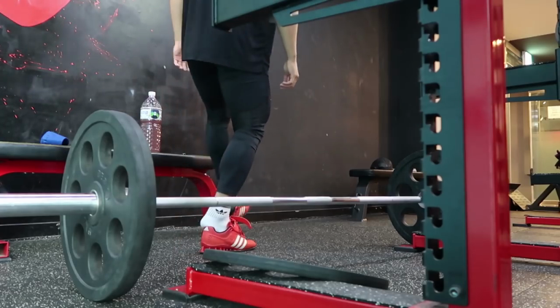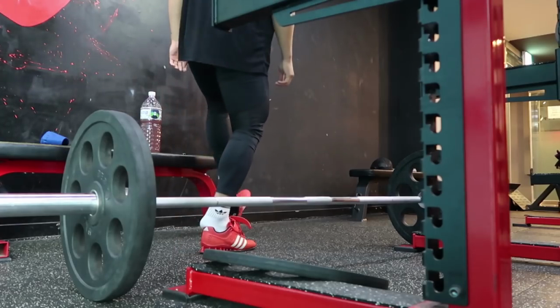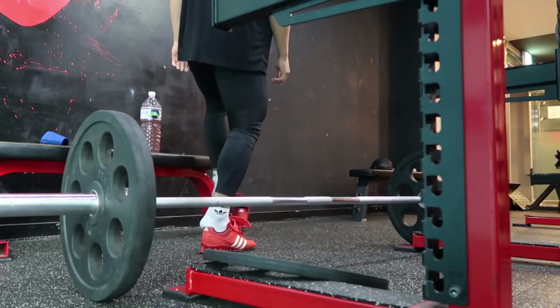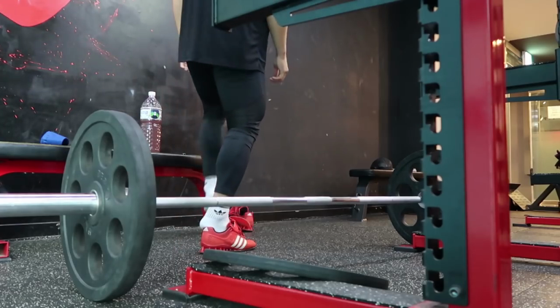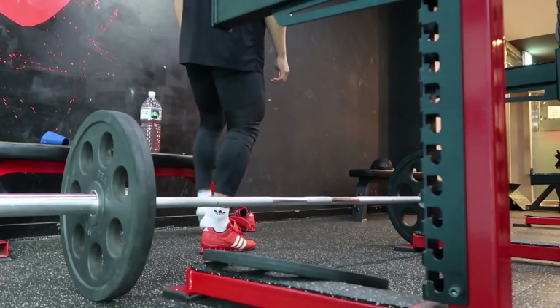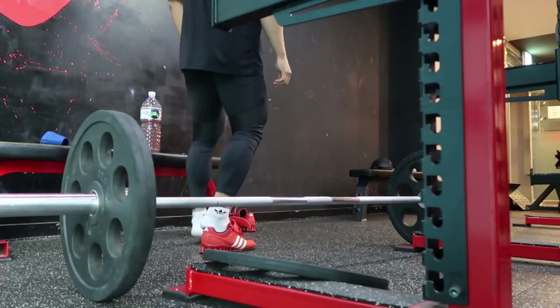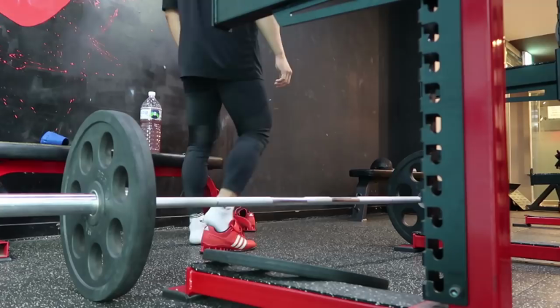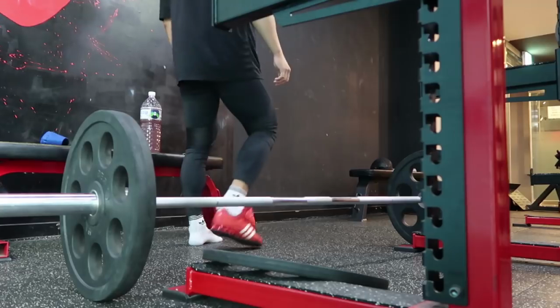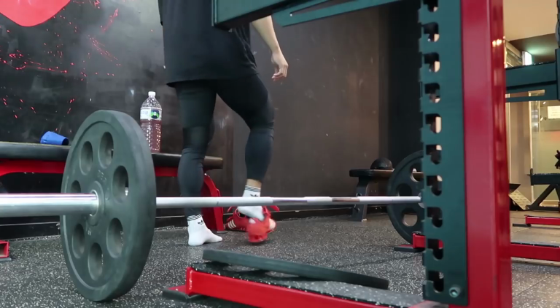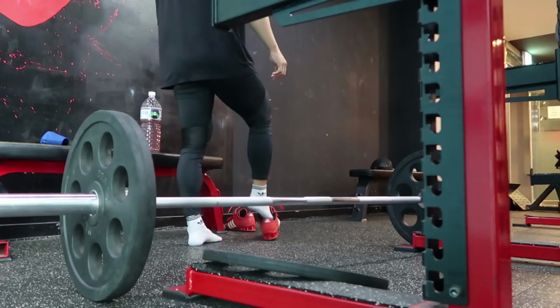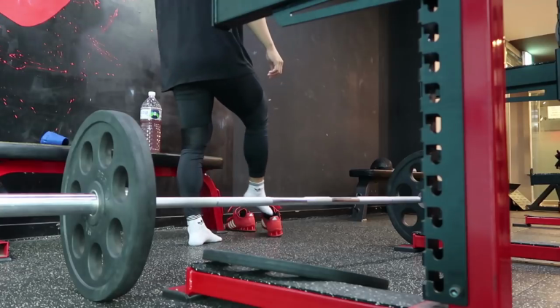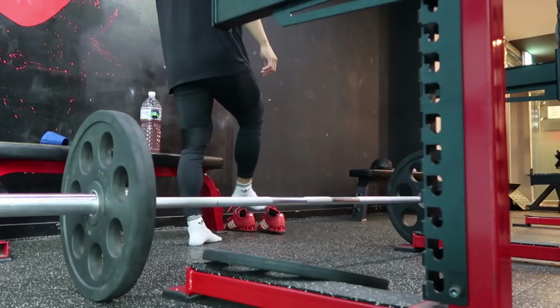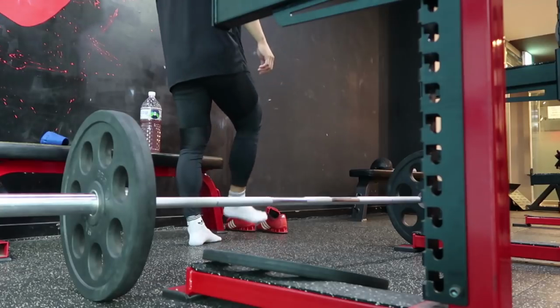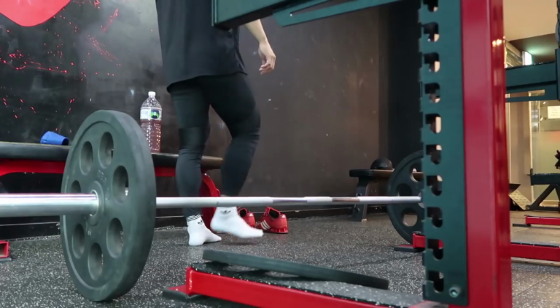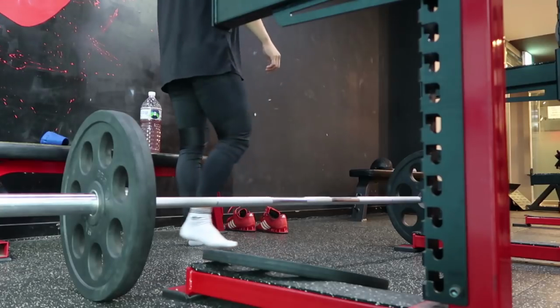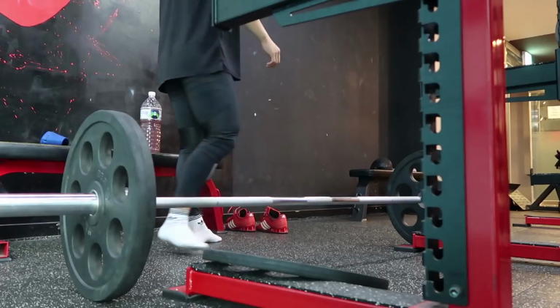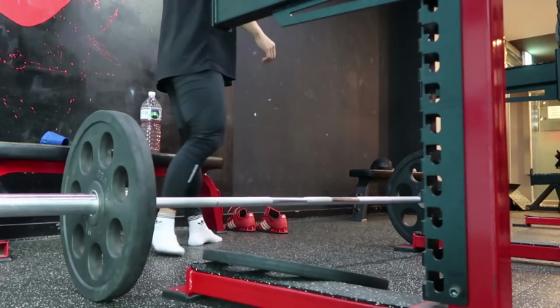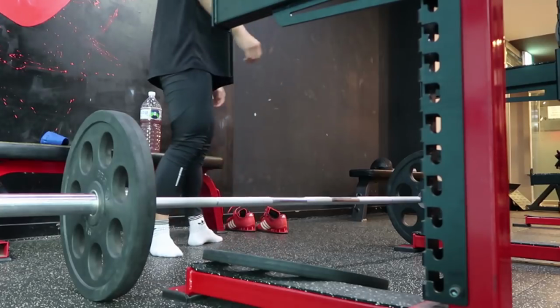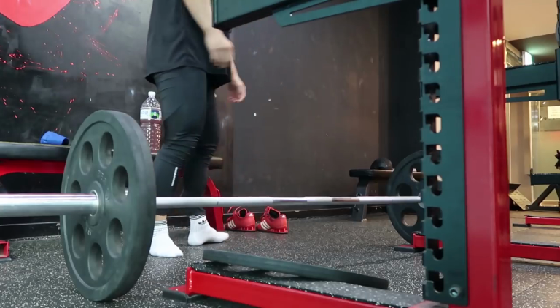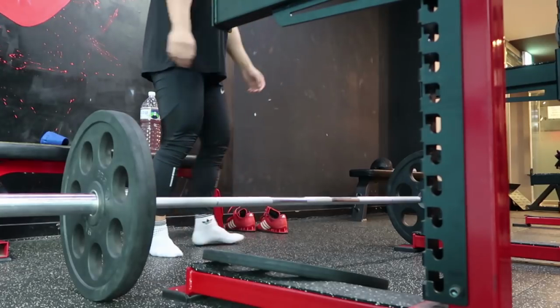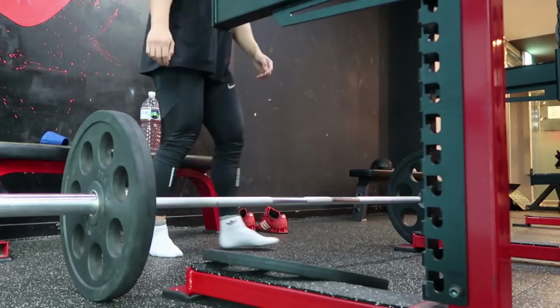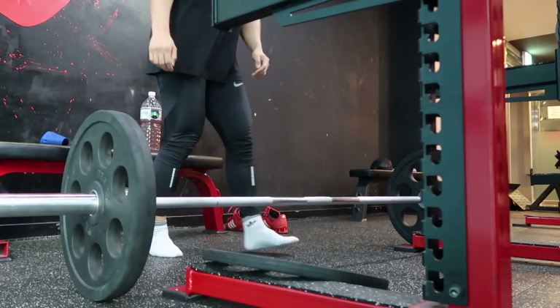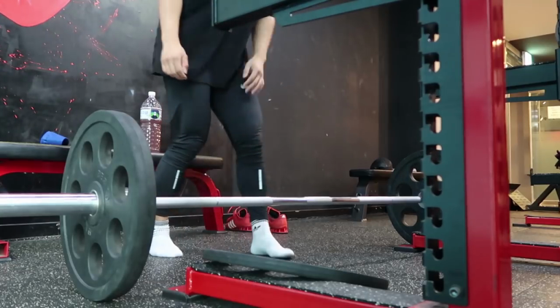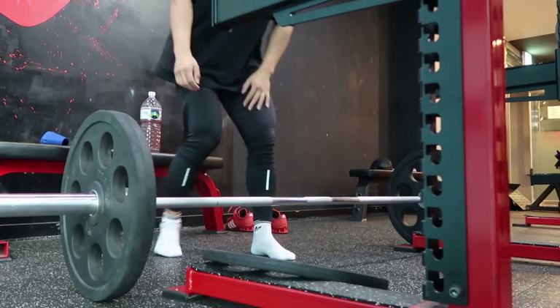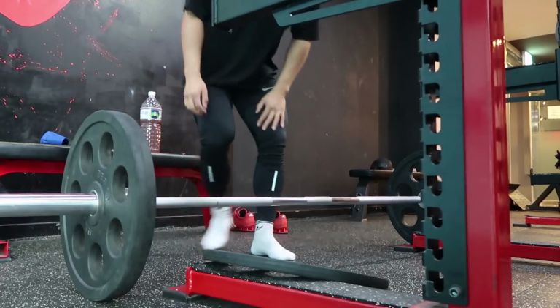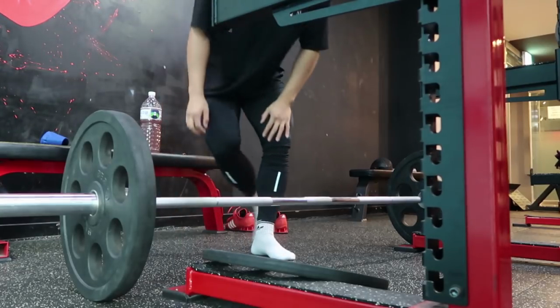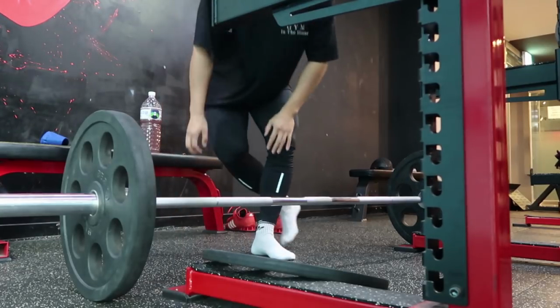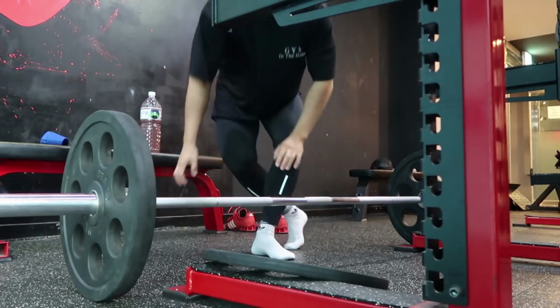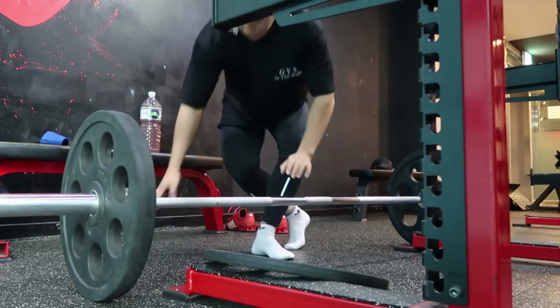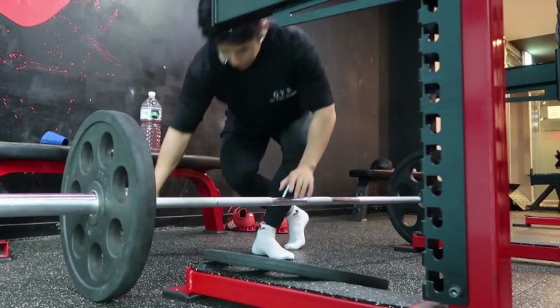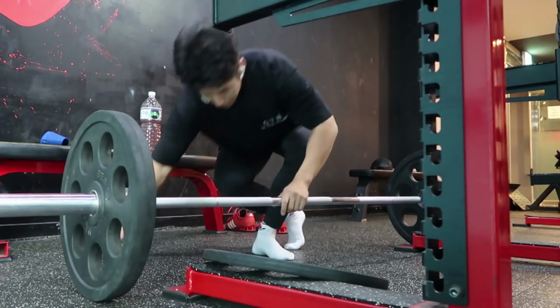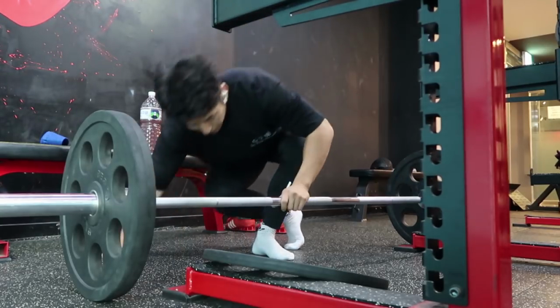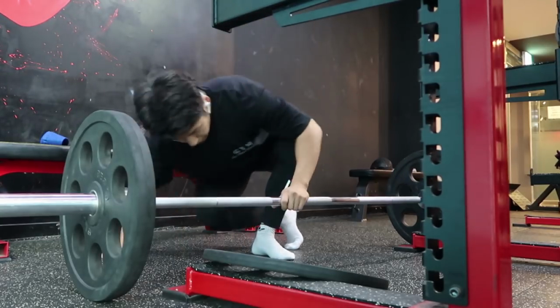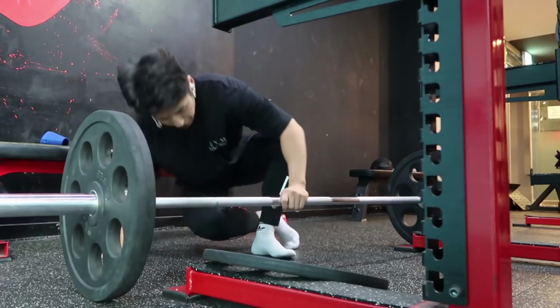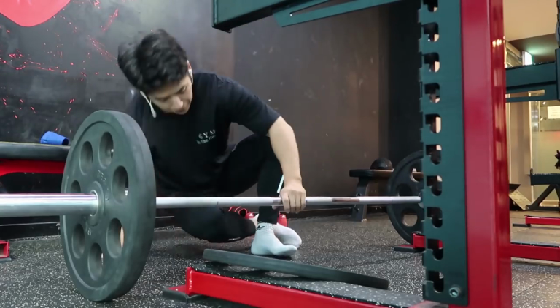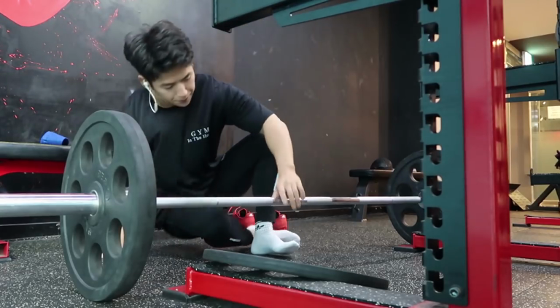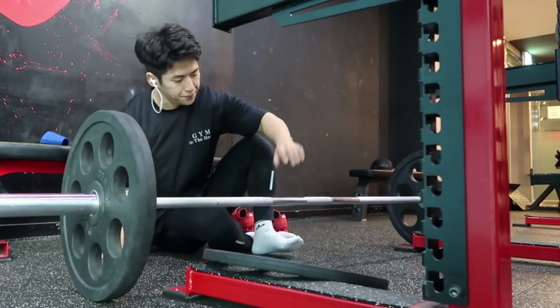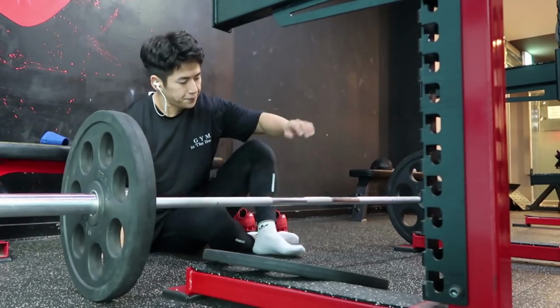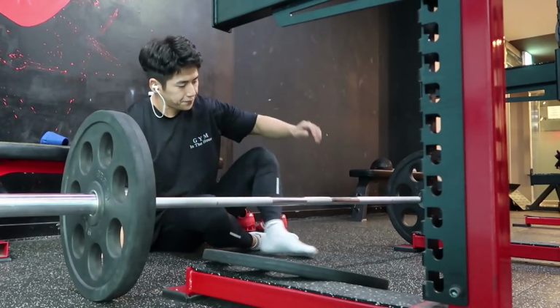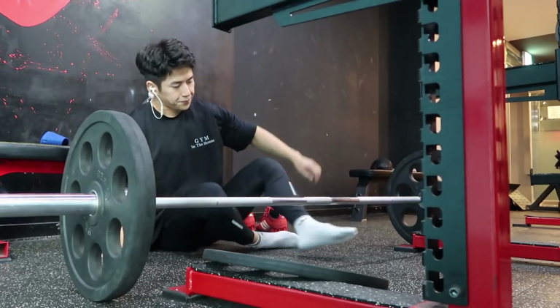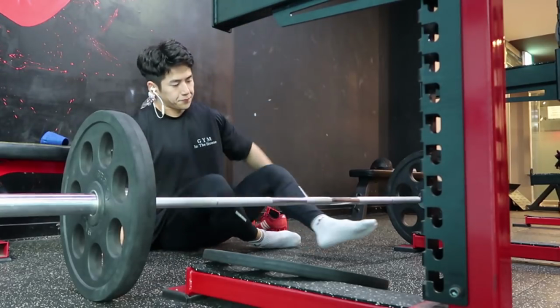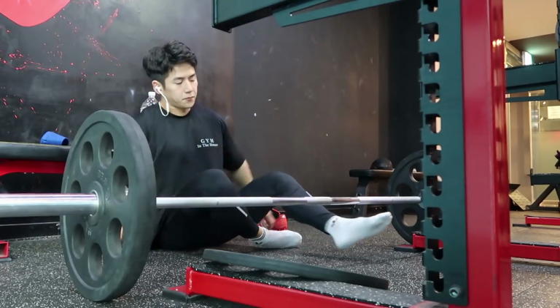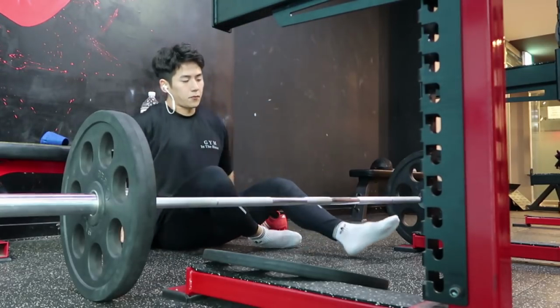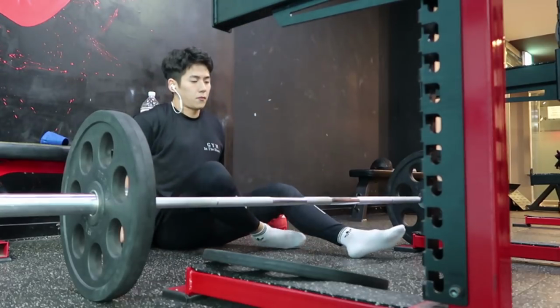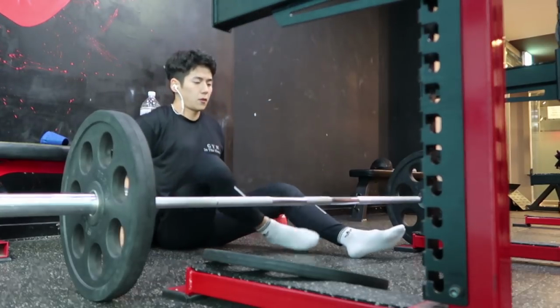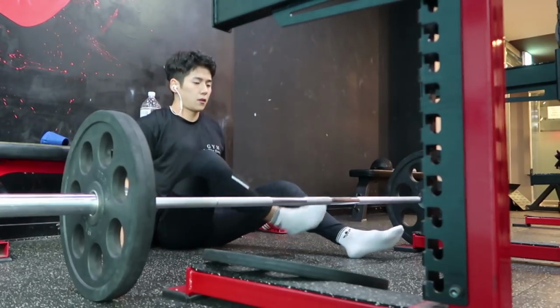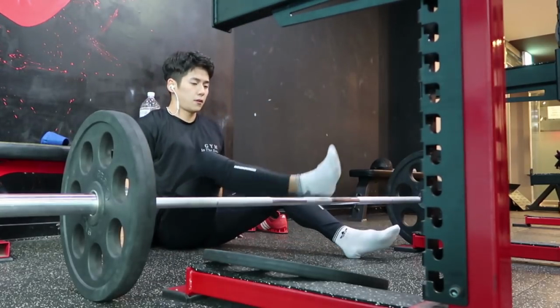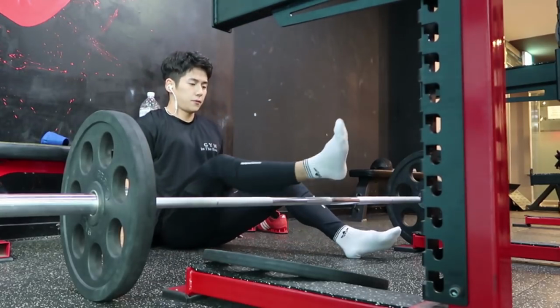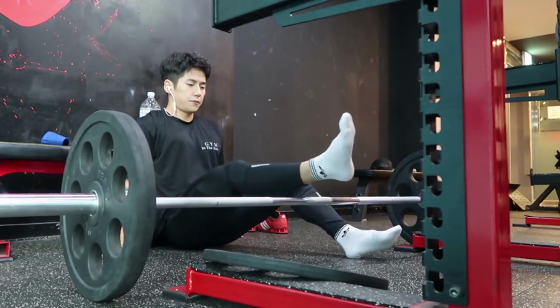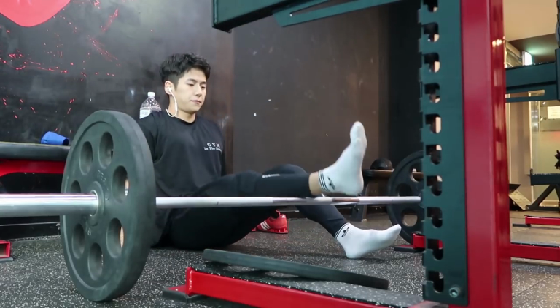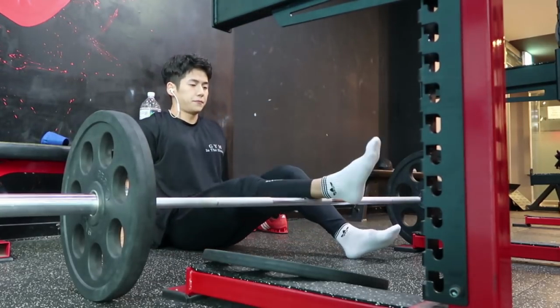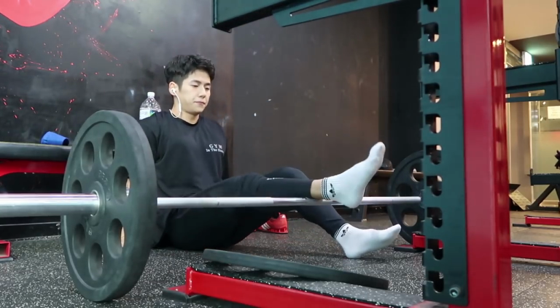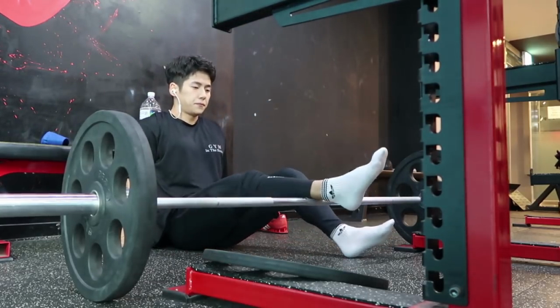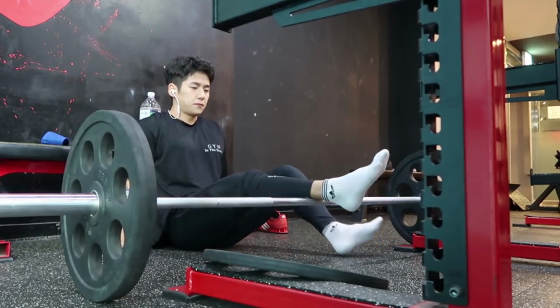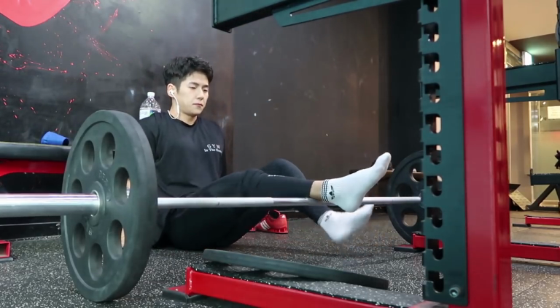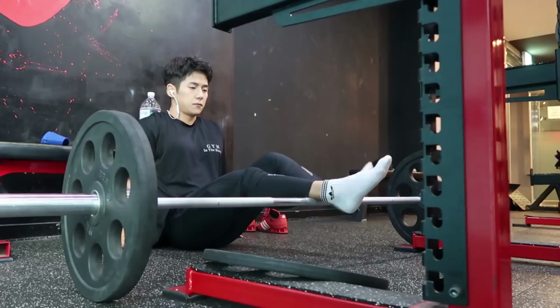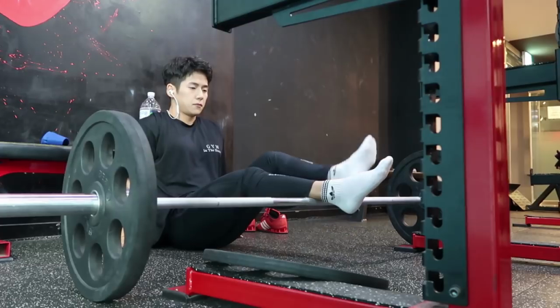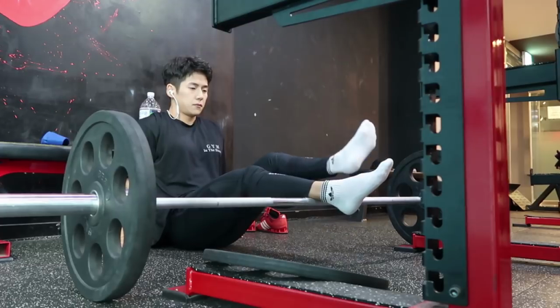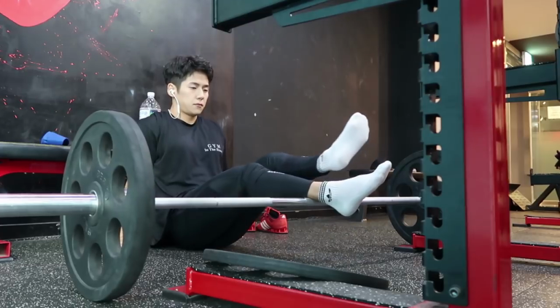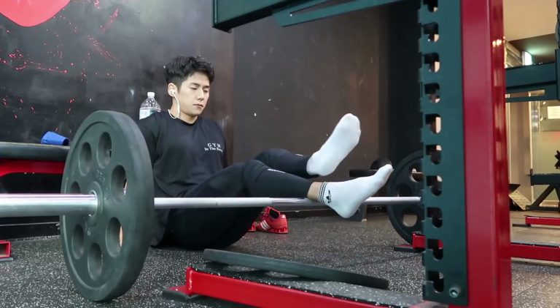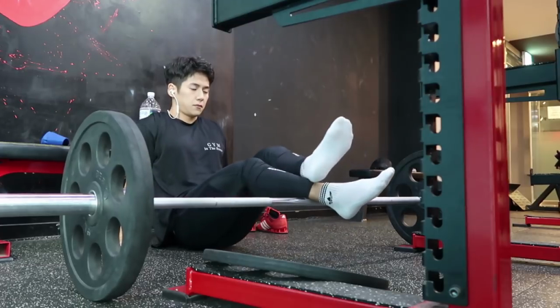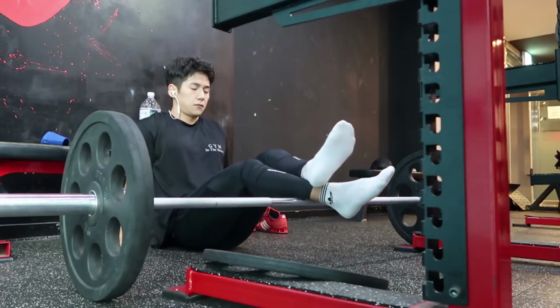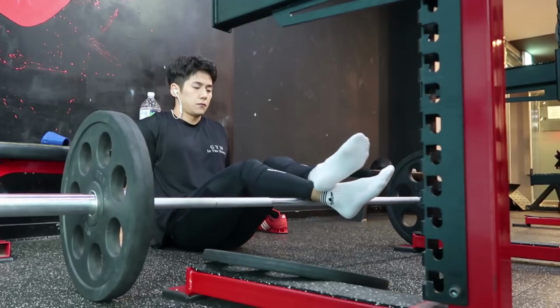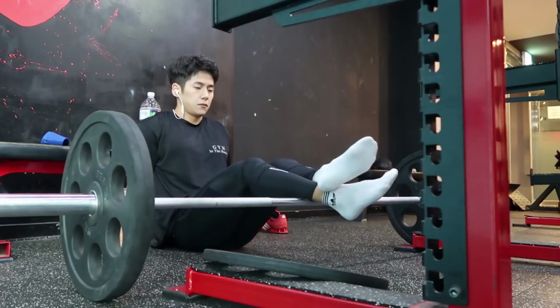안녕하세요, 블리스입니다. 오늘은 발목 유연성을 증가시킬 수 있는 두 가지 운동을 소개하려고 합니다.